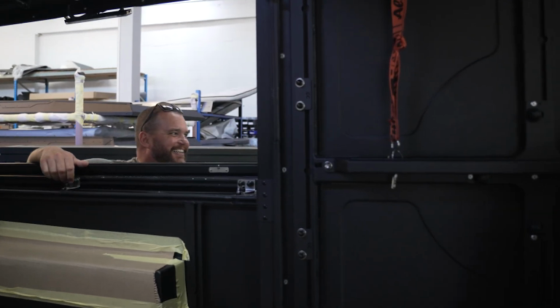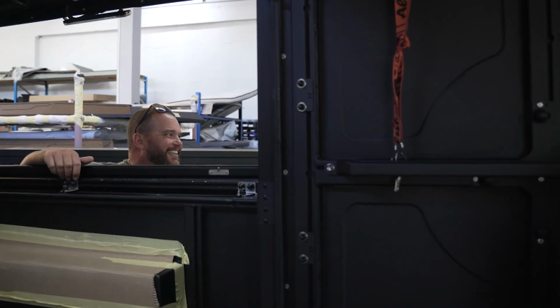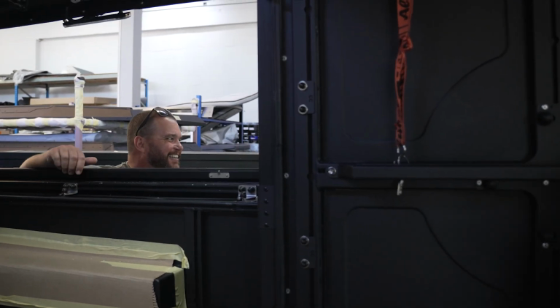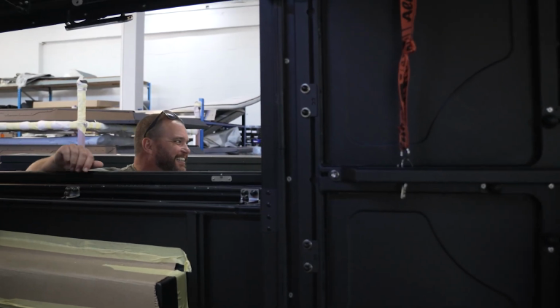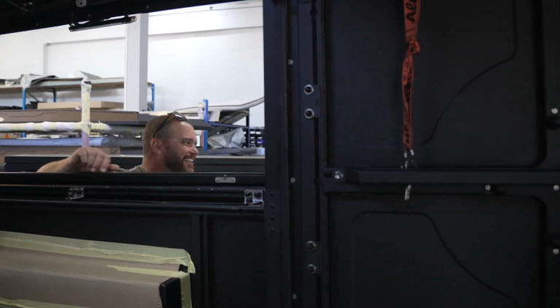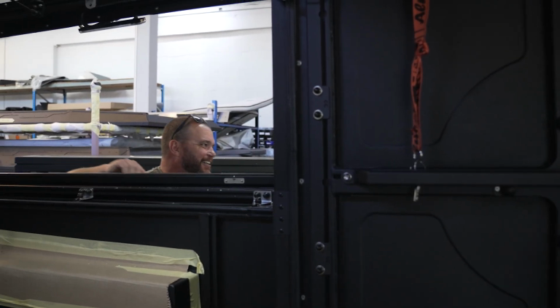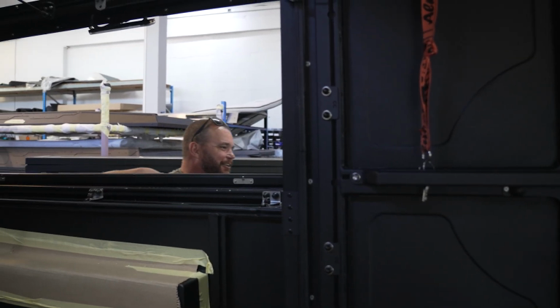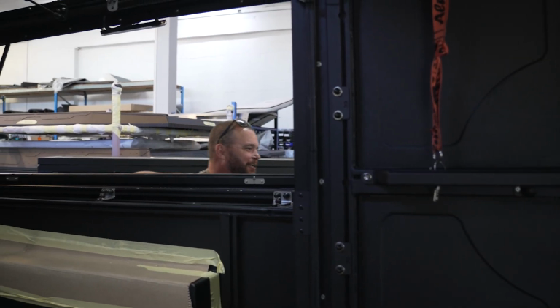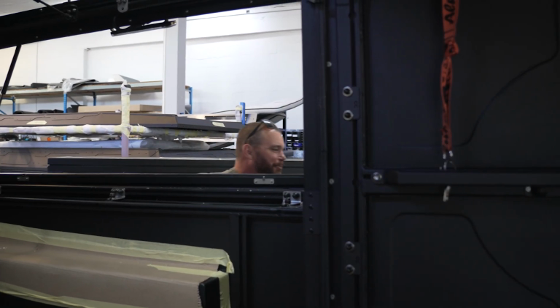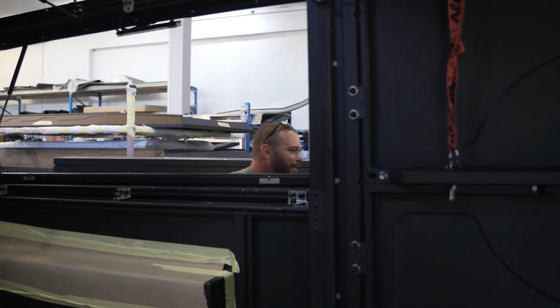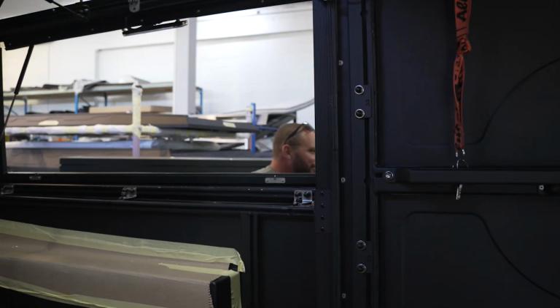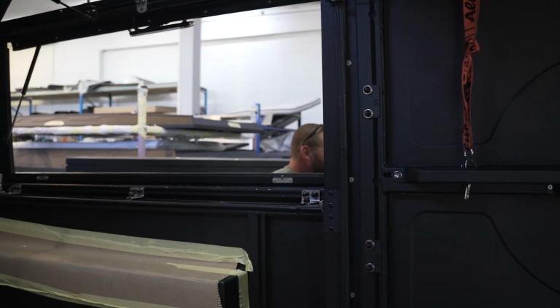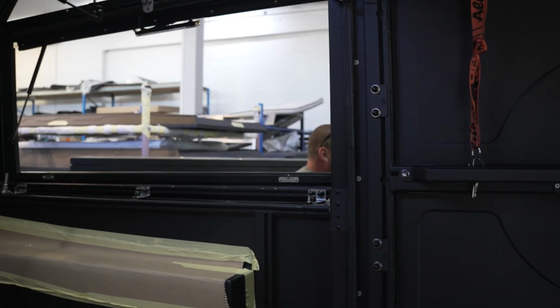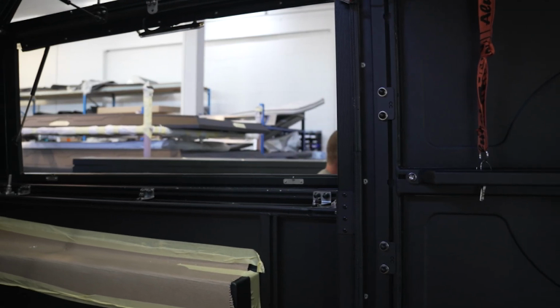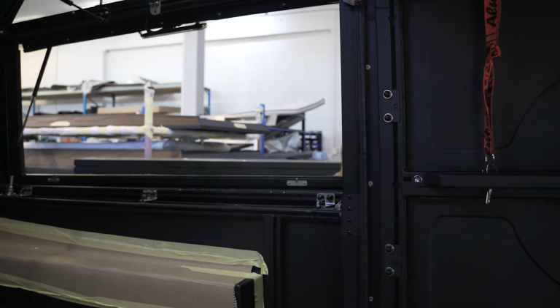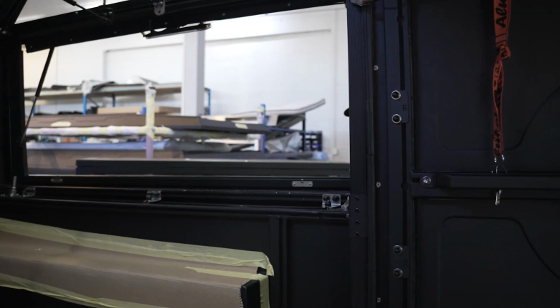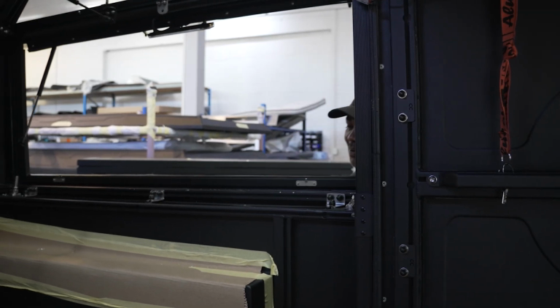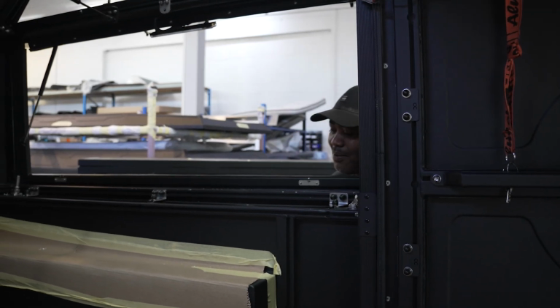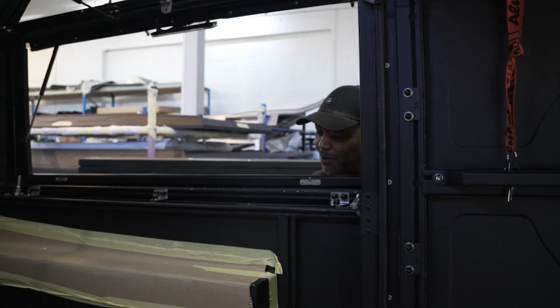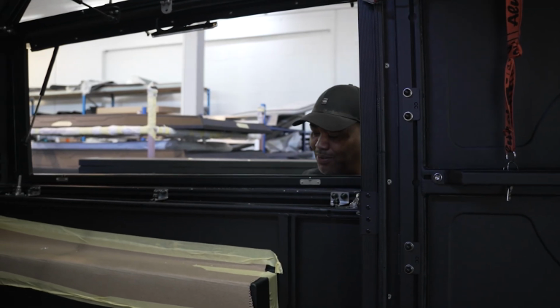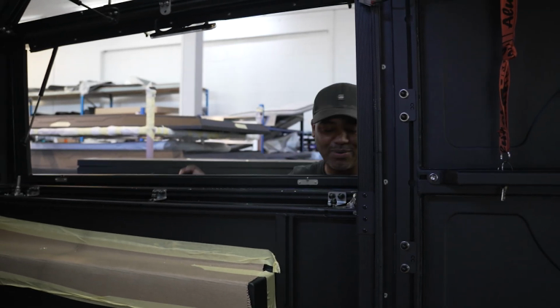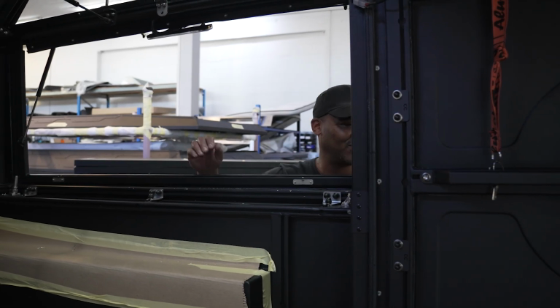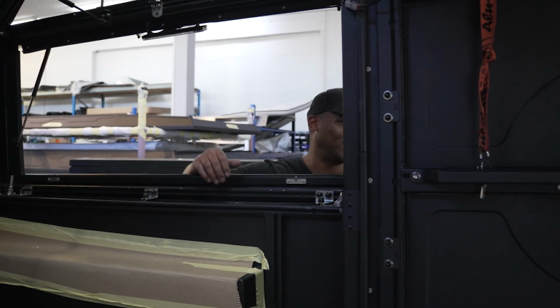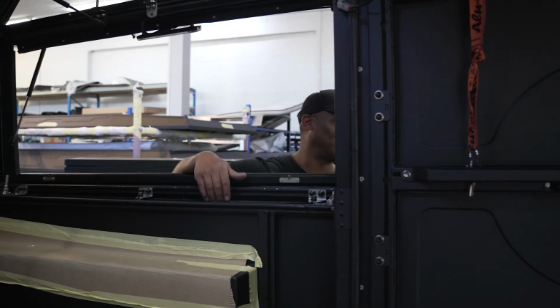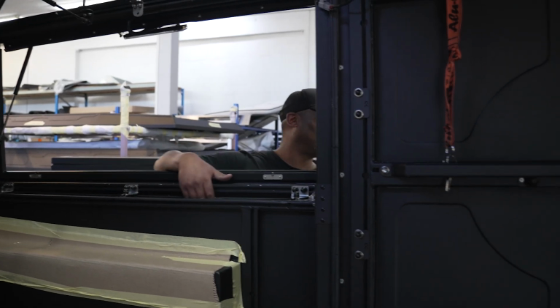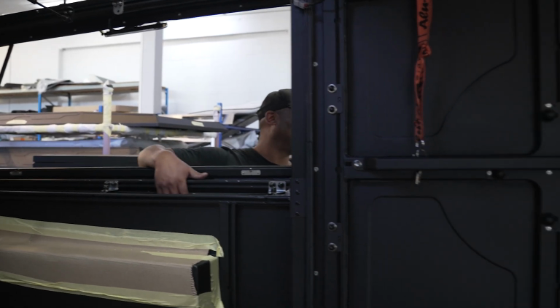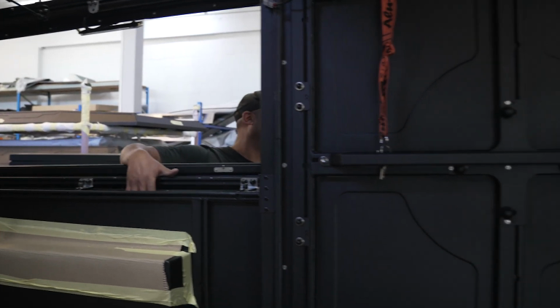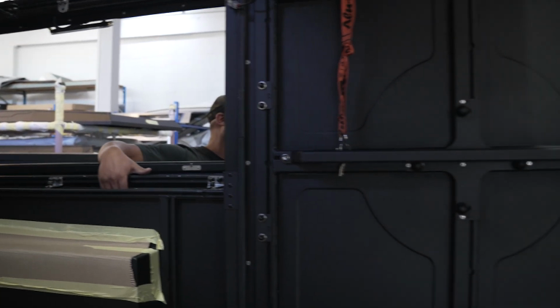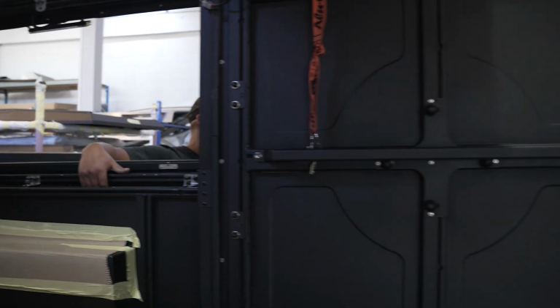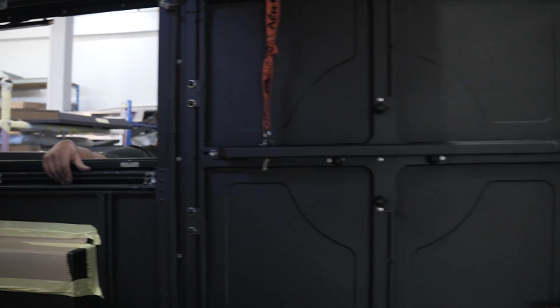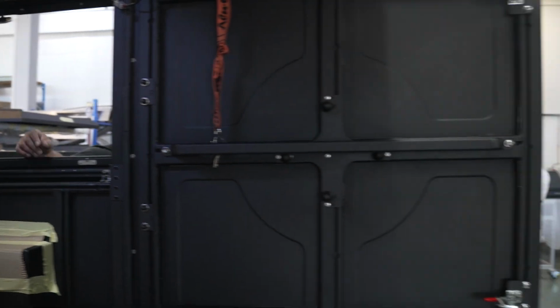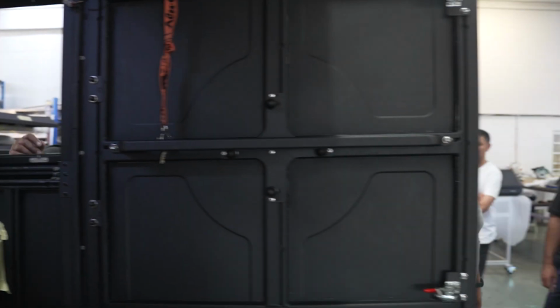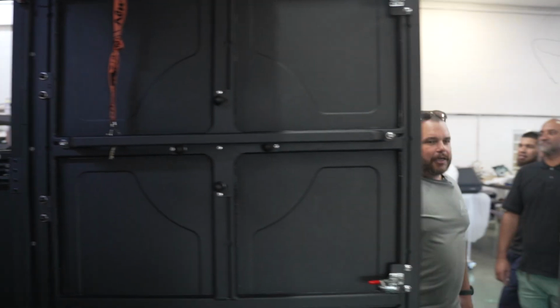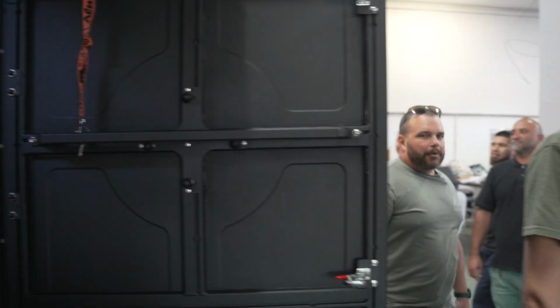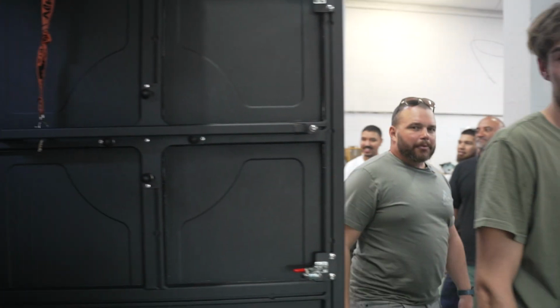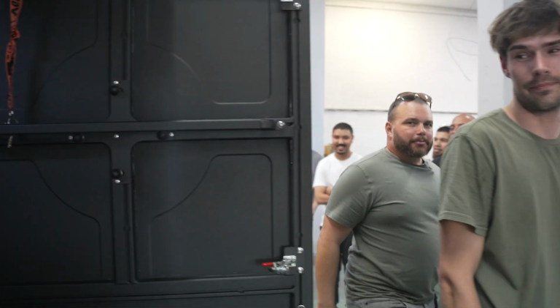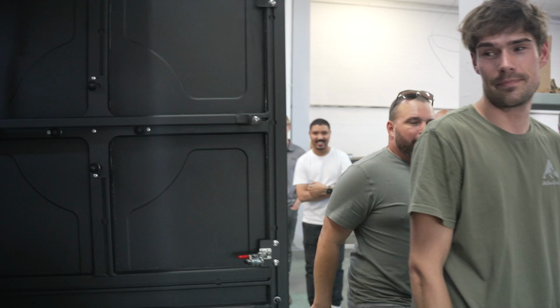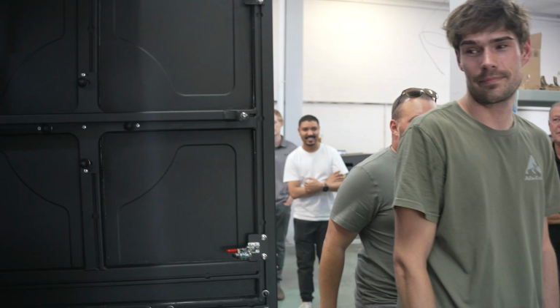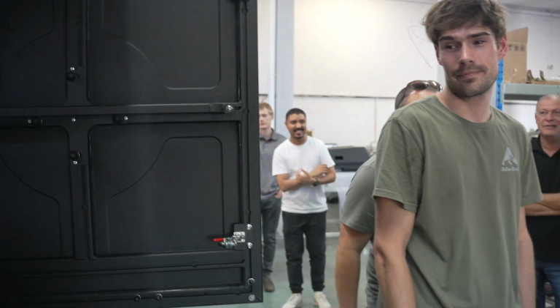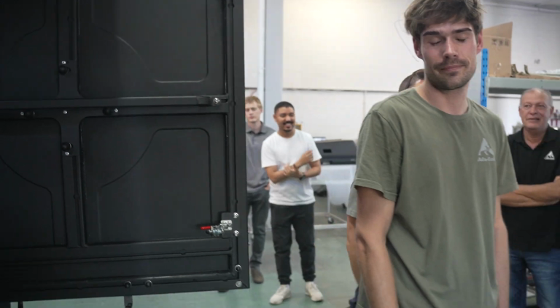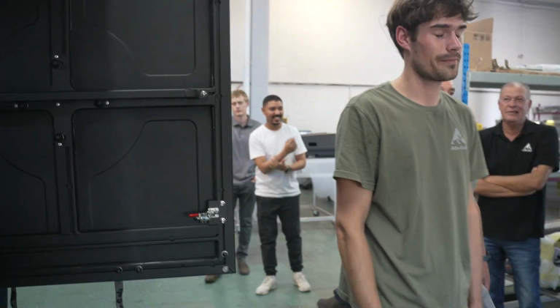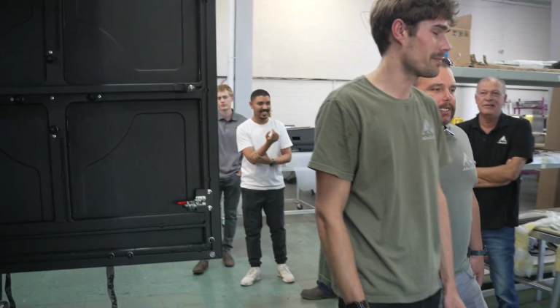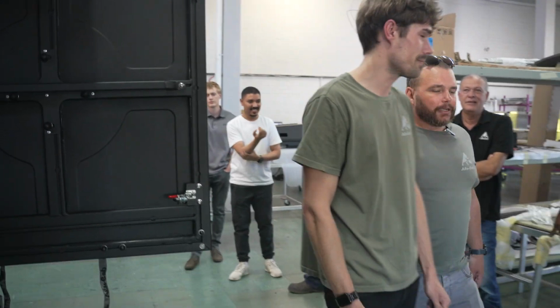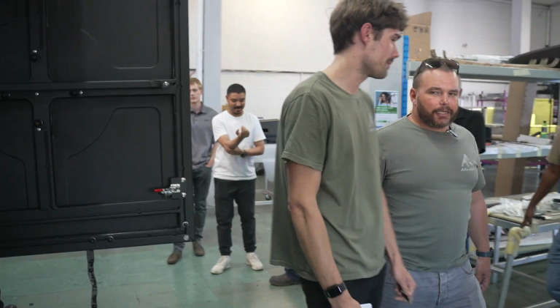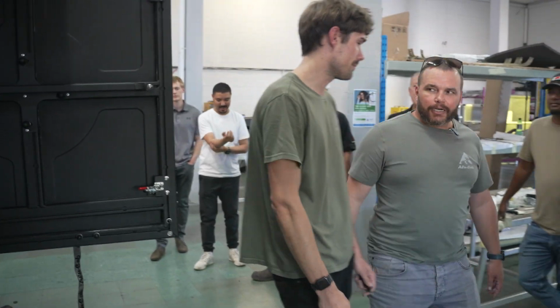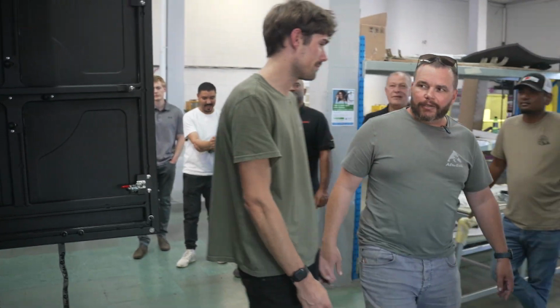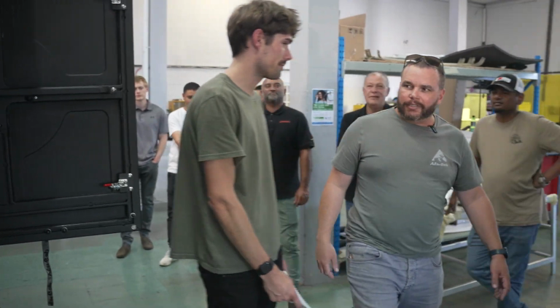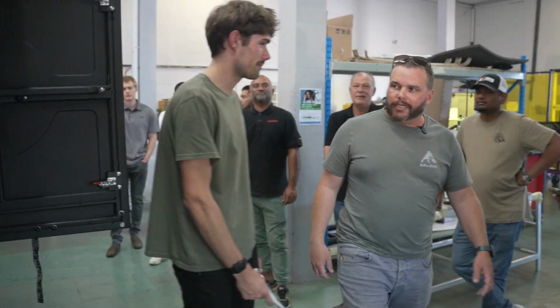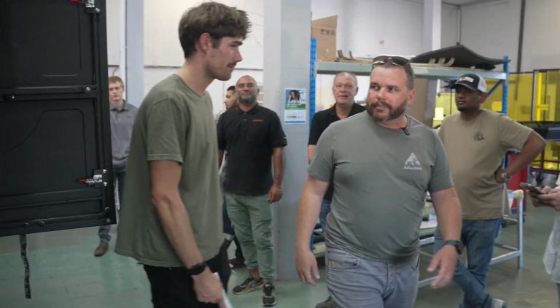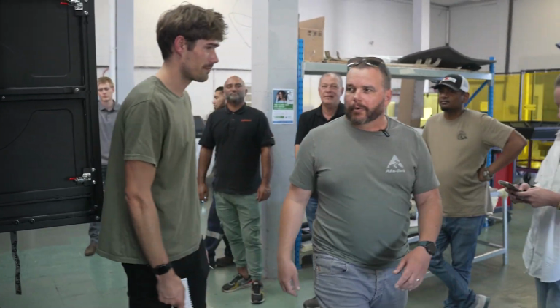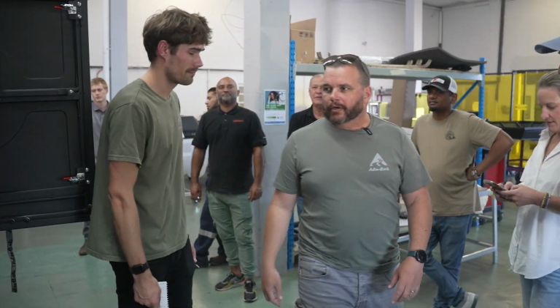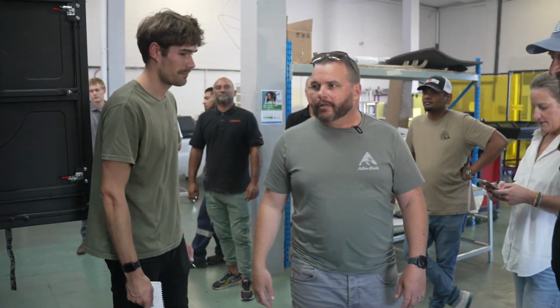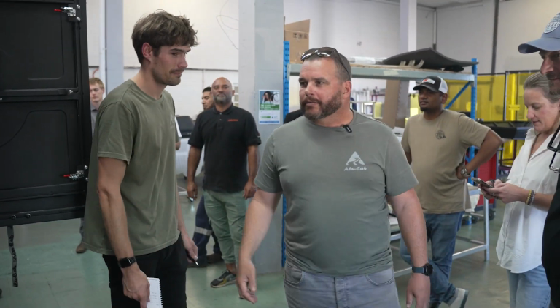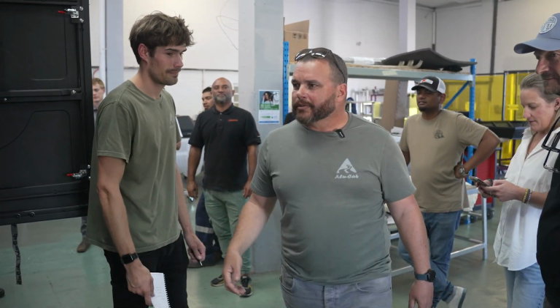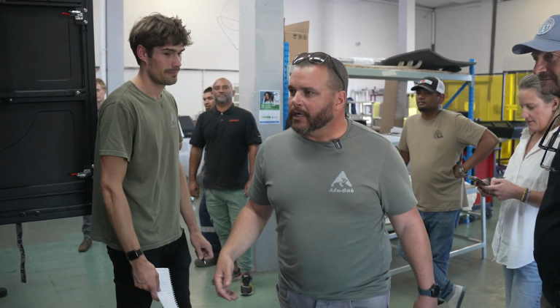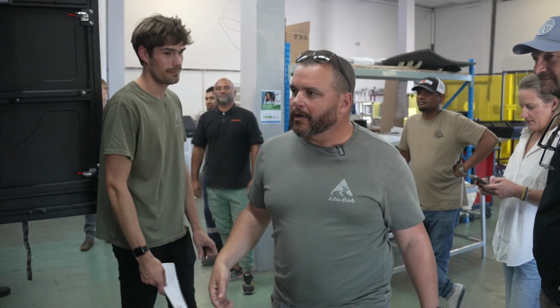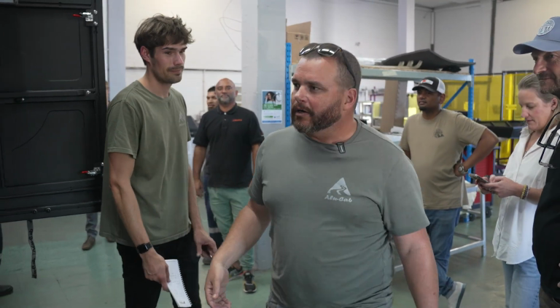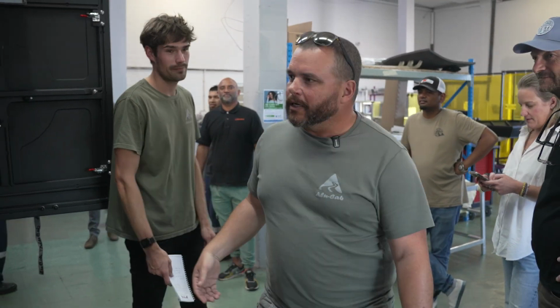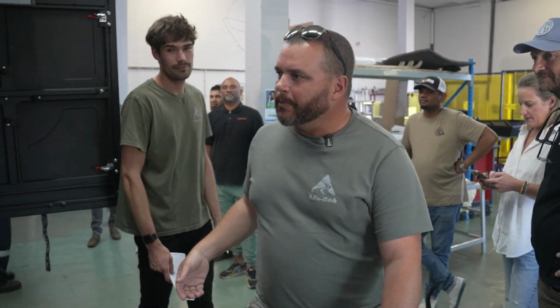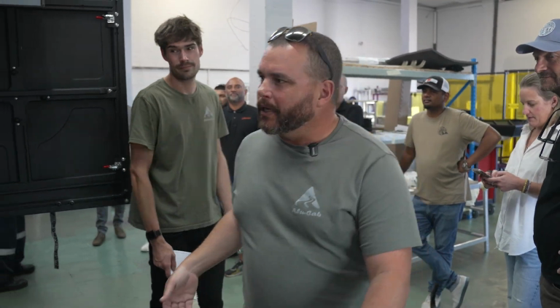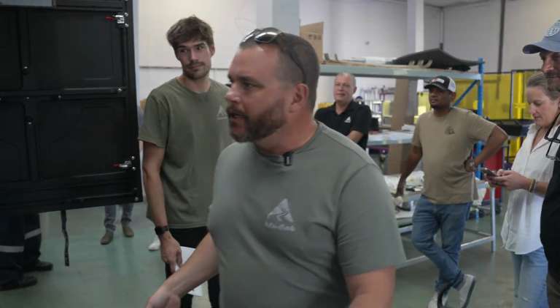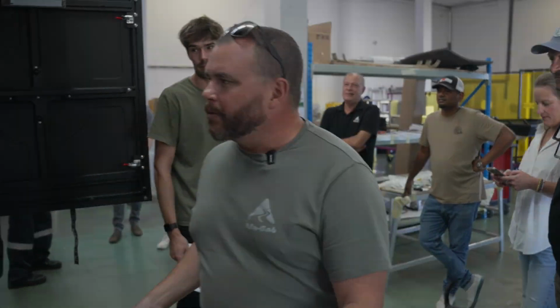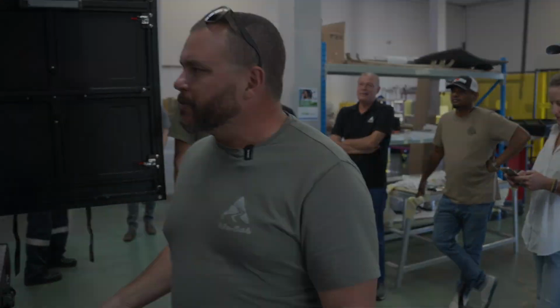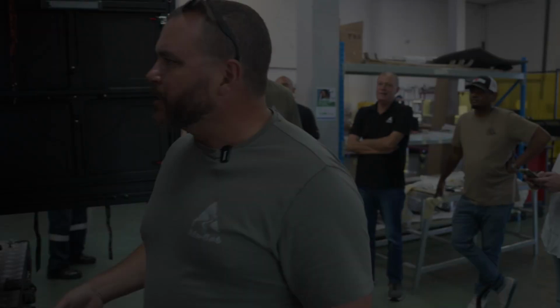I can't get my hands all the way in. We must maybe re-look at our test model, because I can't get my arms in here.